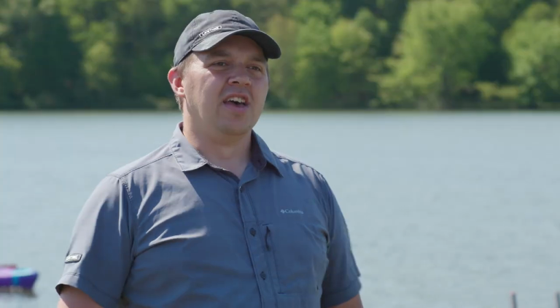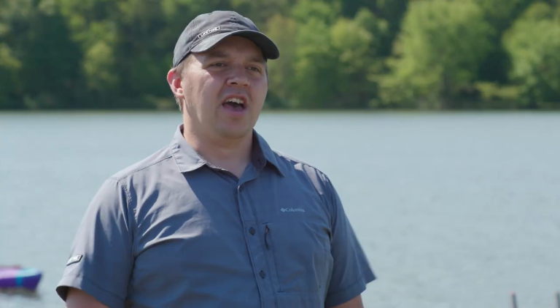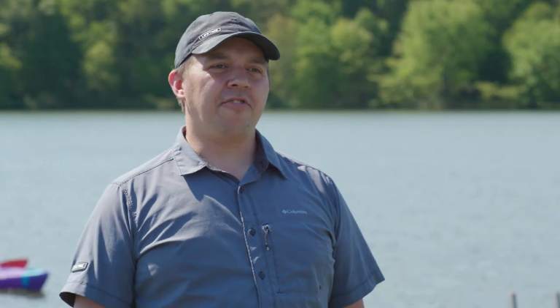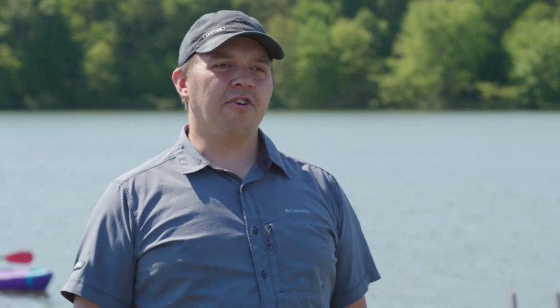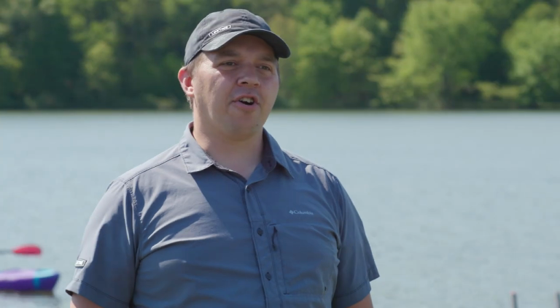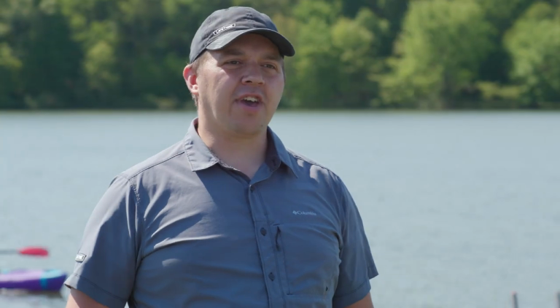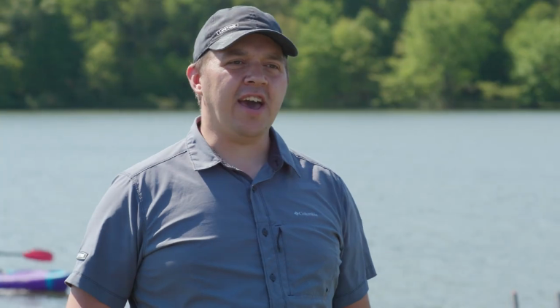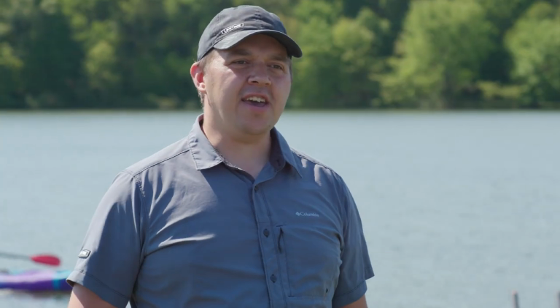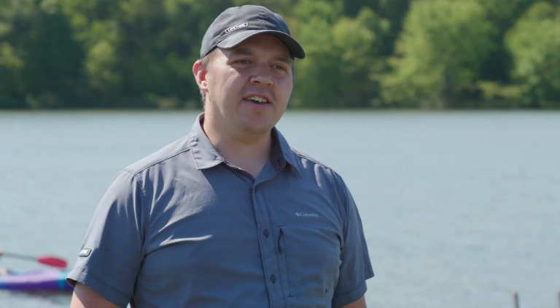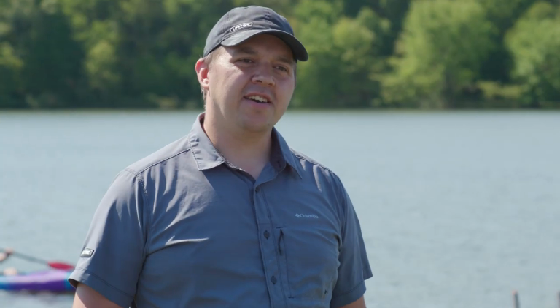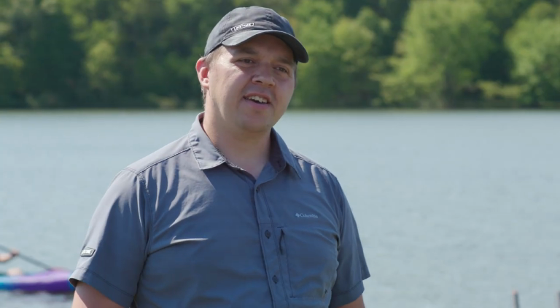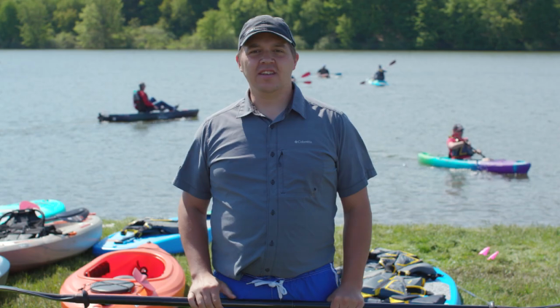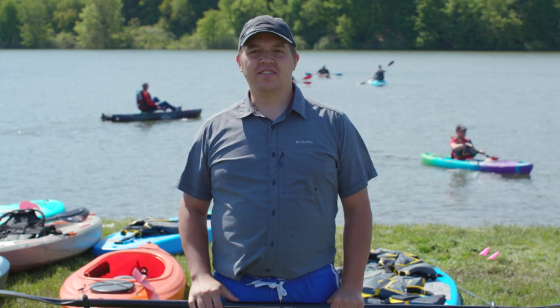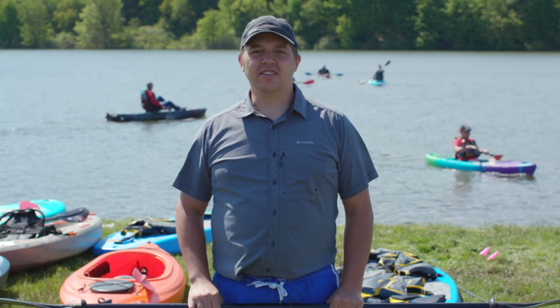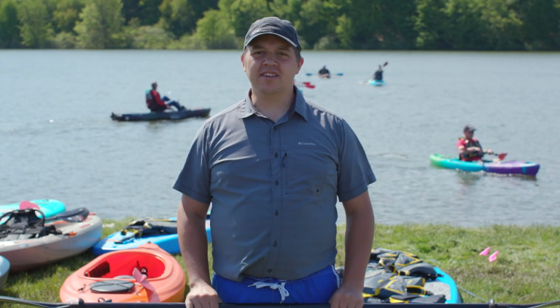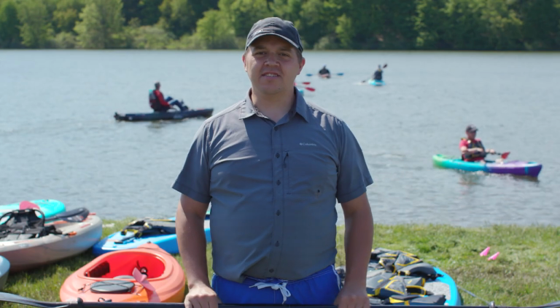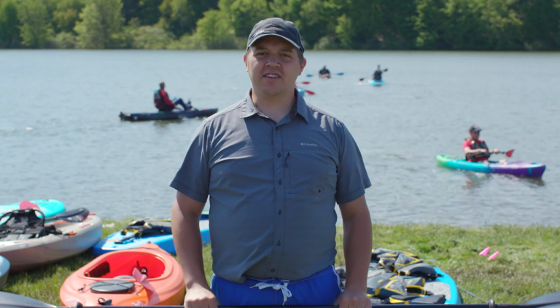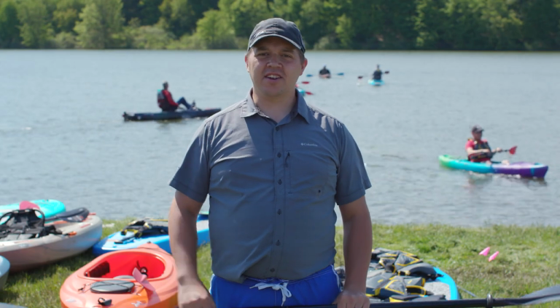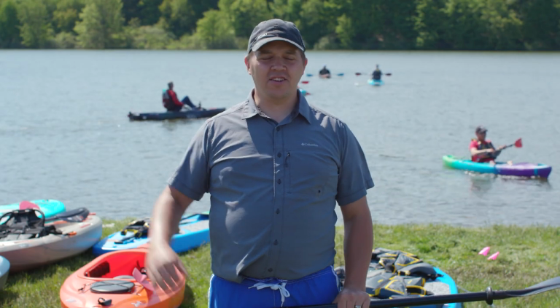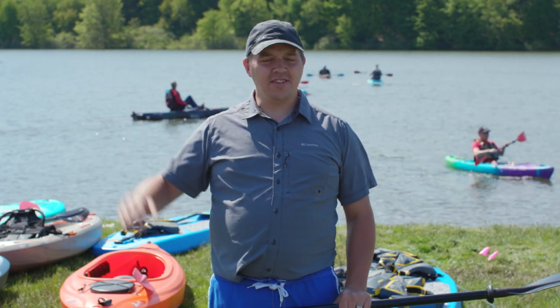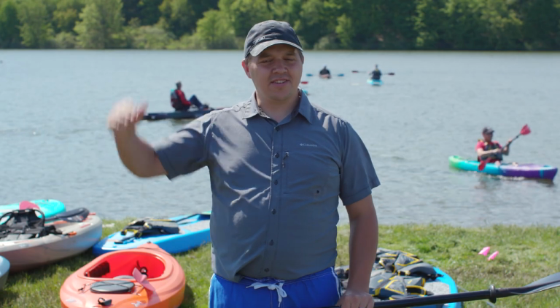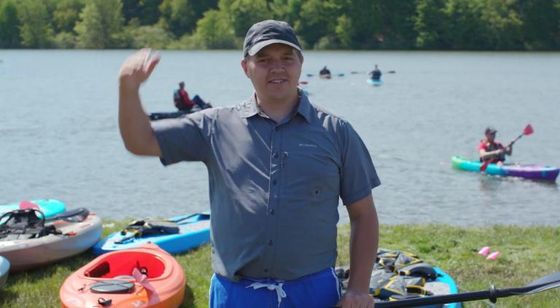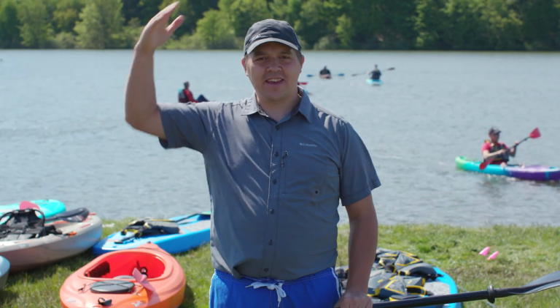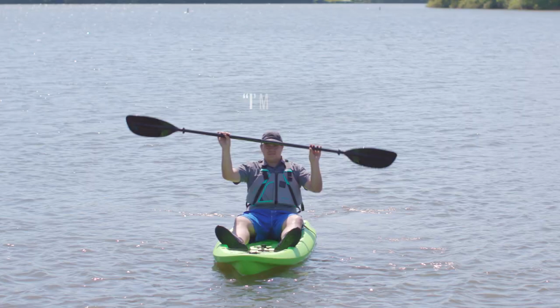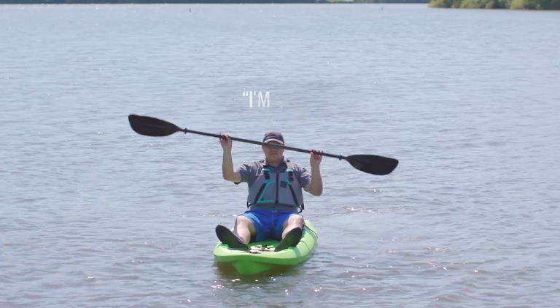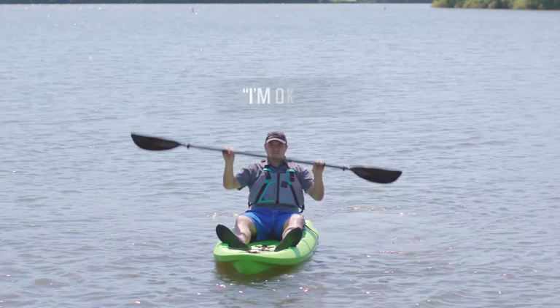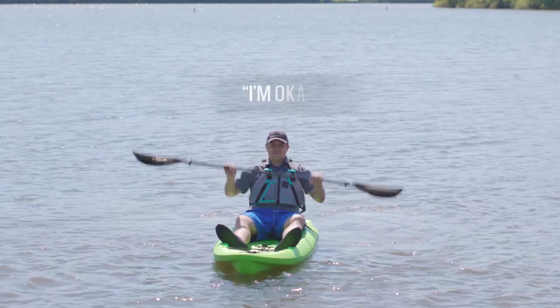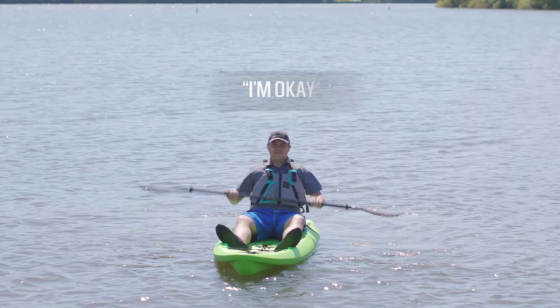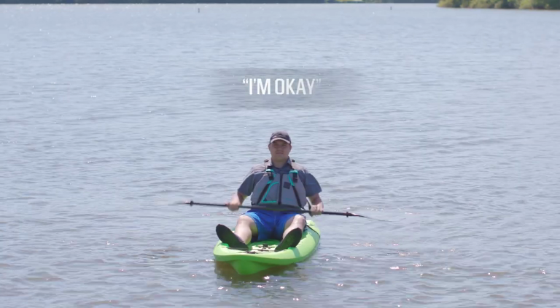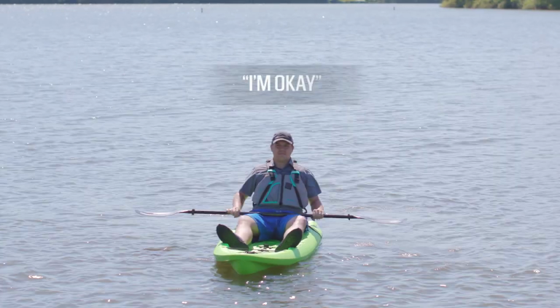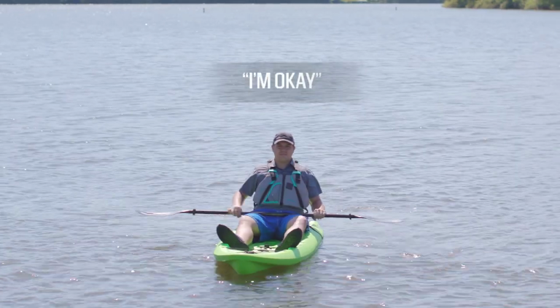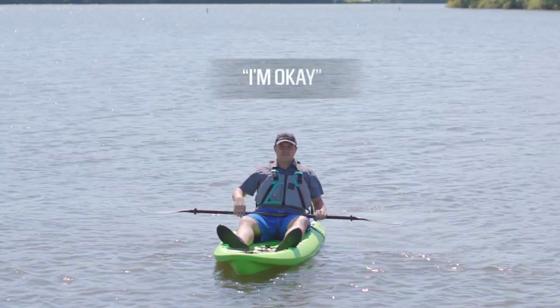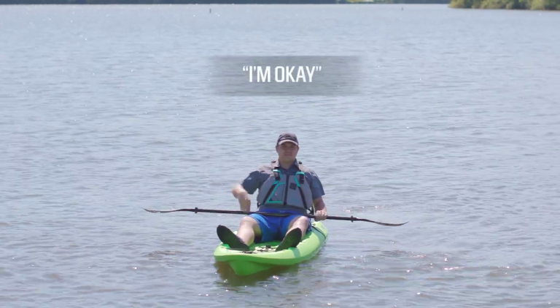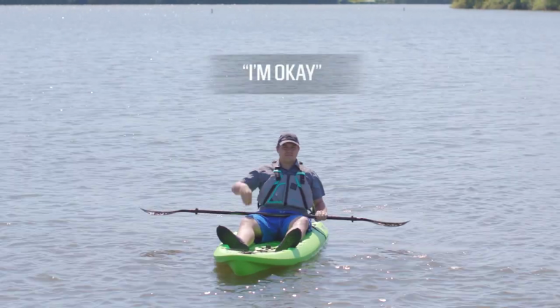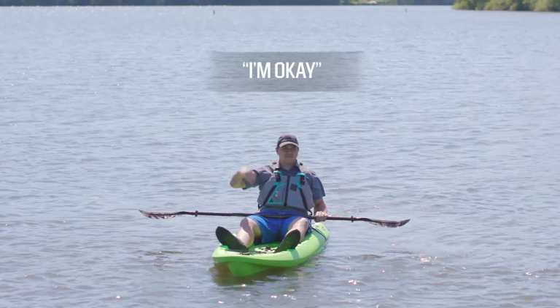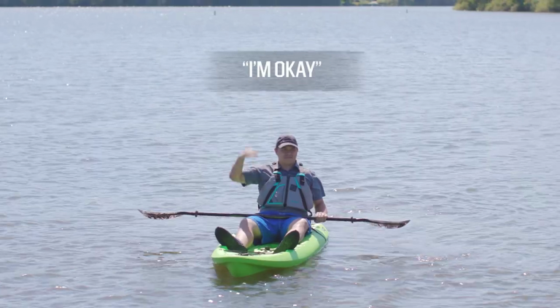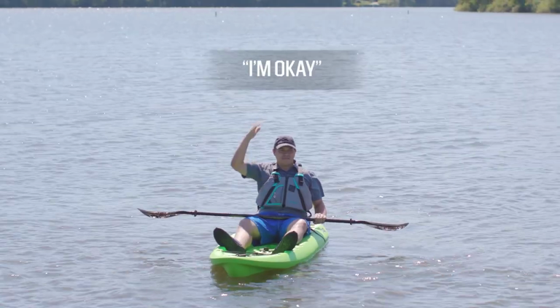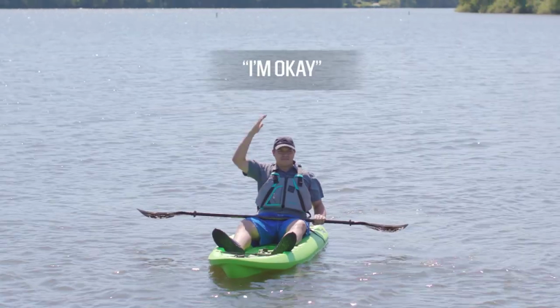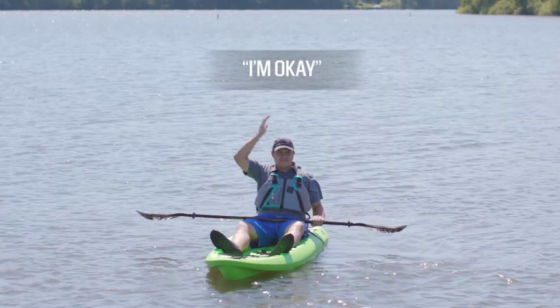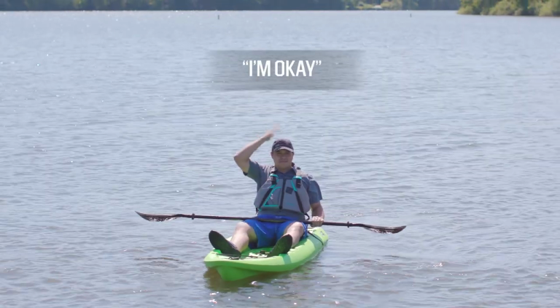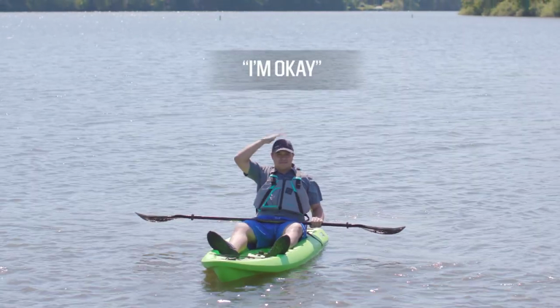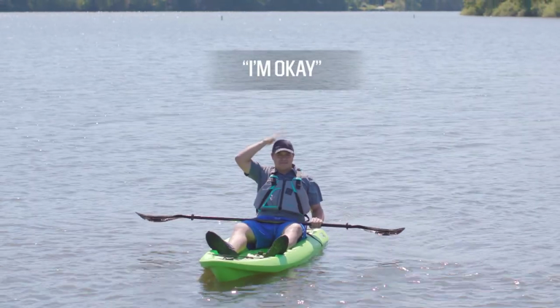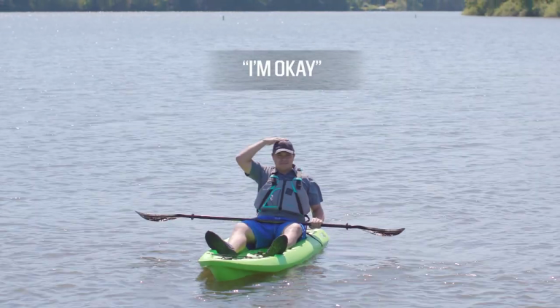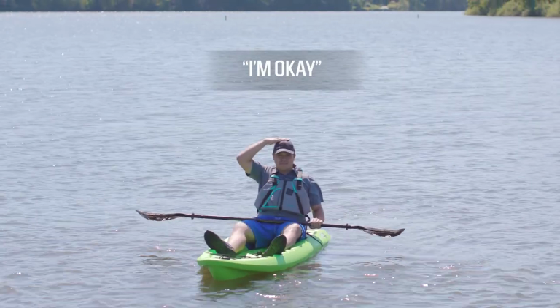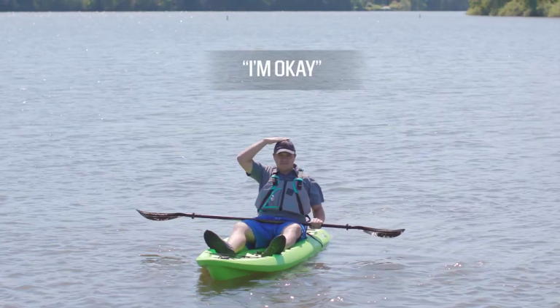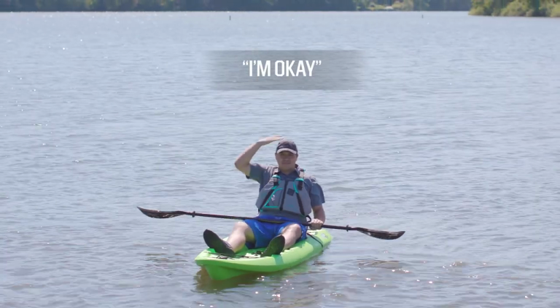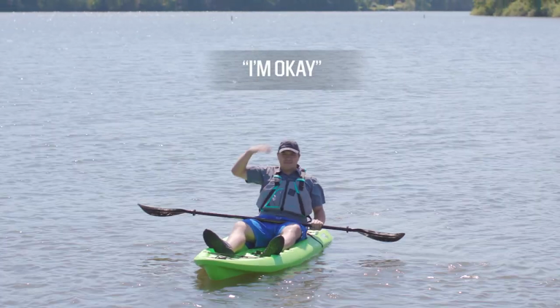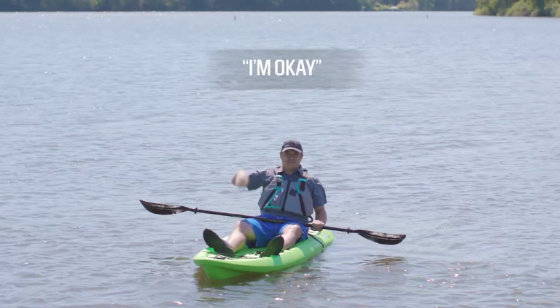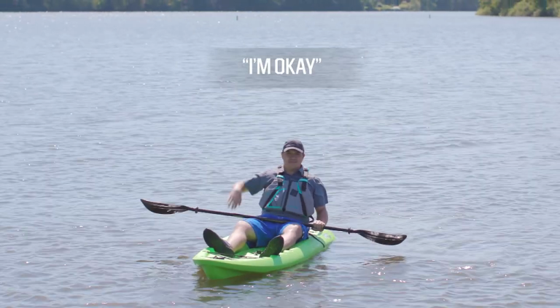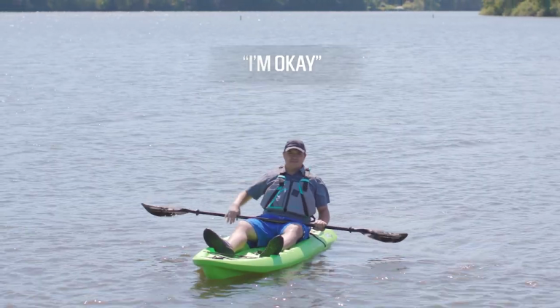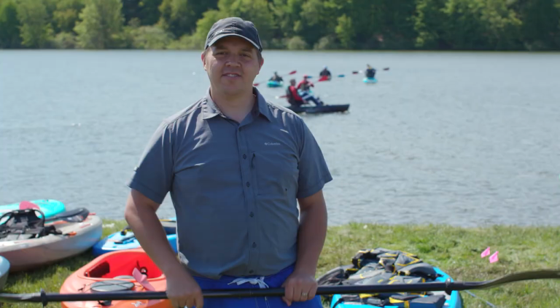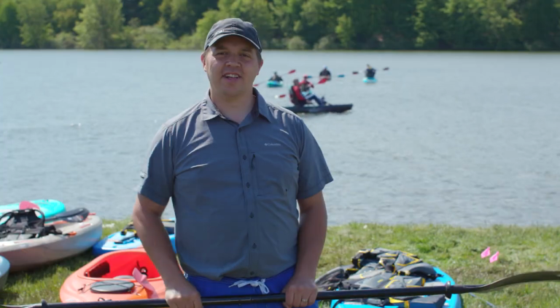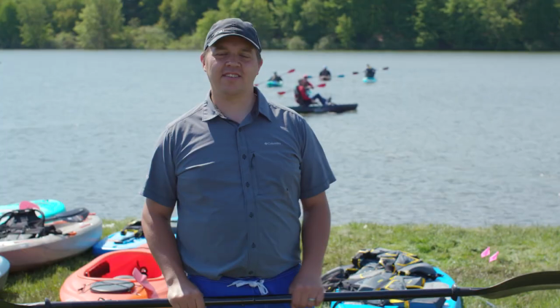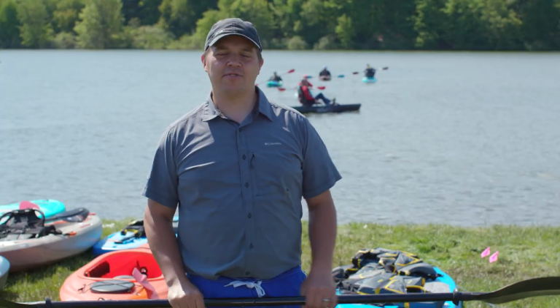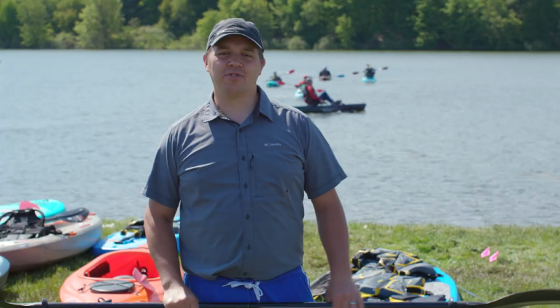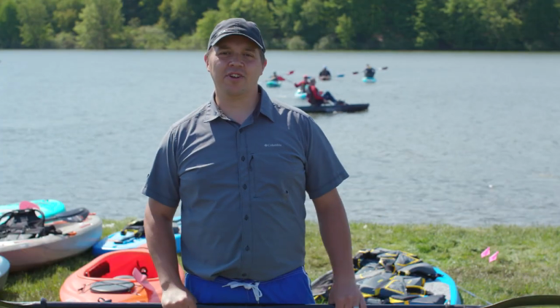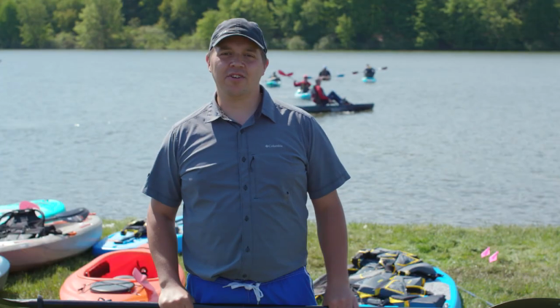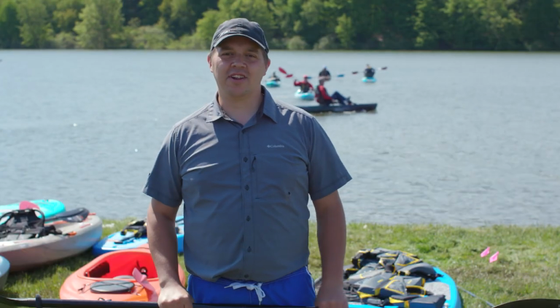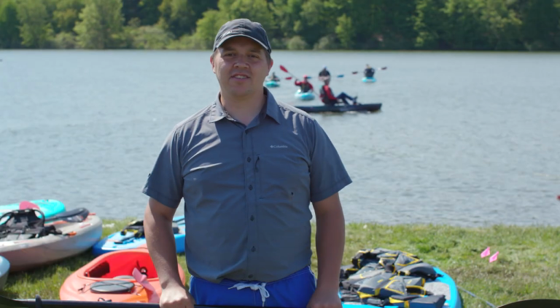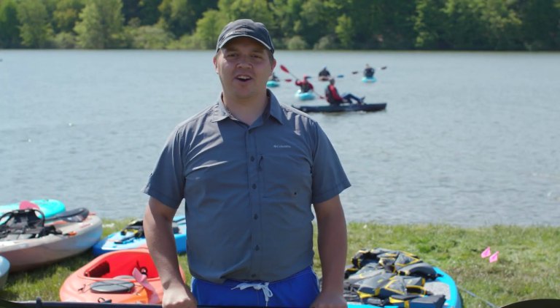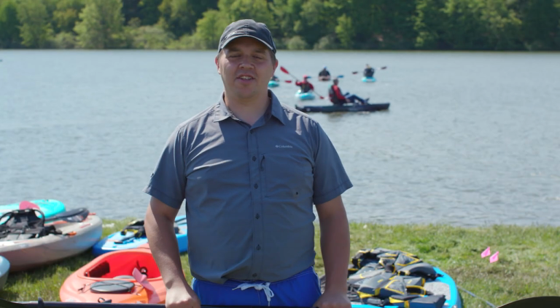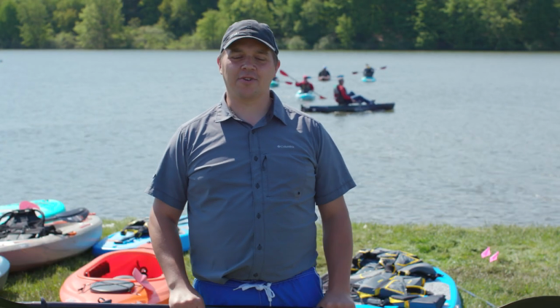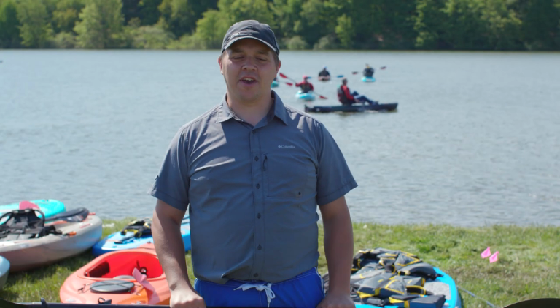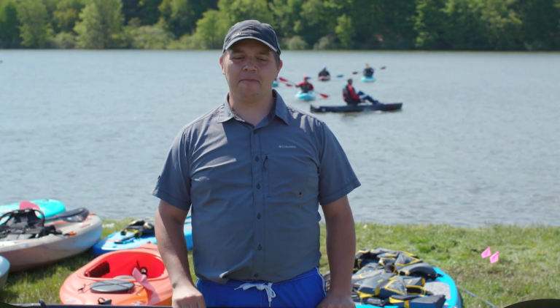If you're okay, it's an easy signal. Take your hand, tap the top of your head, and let everyone know that it's all okay.